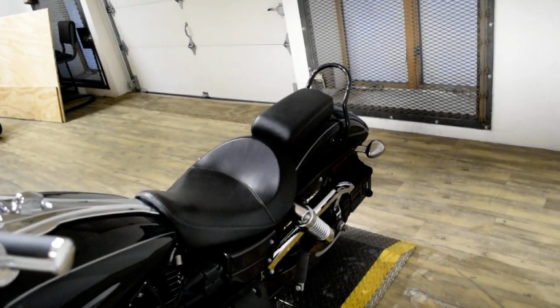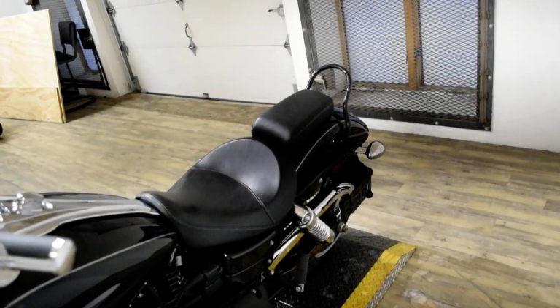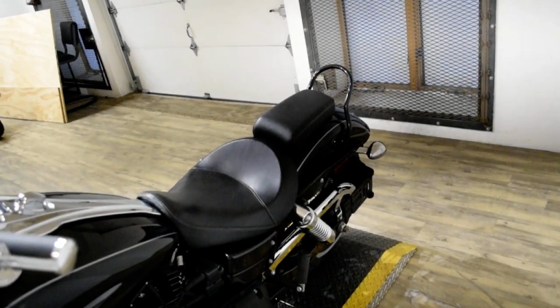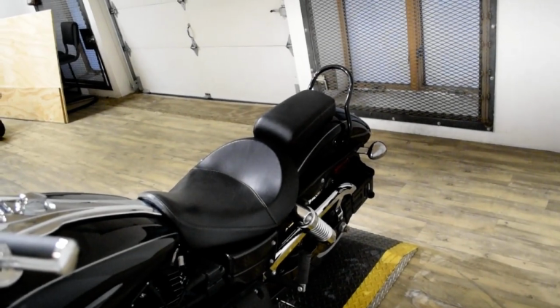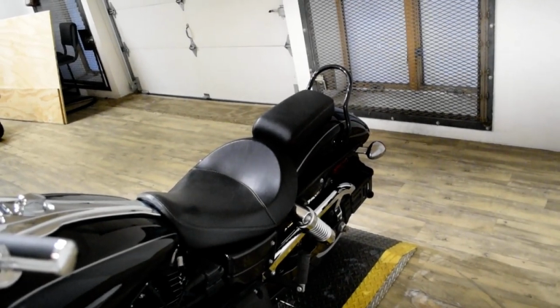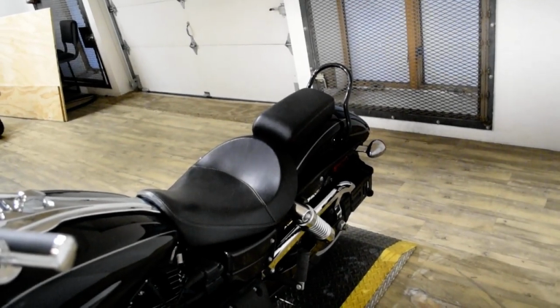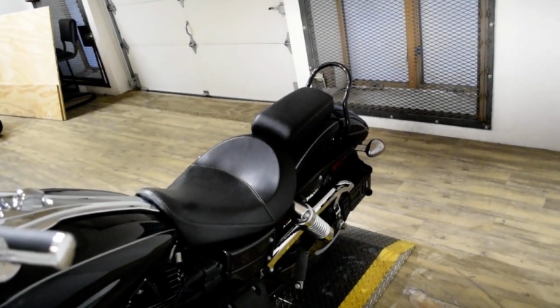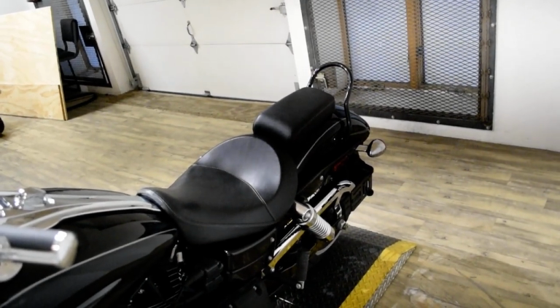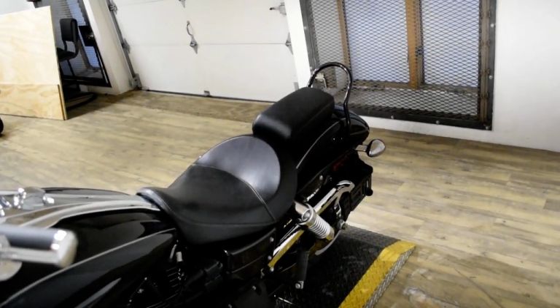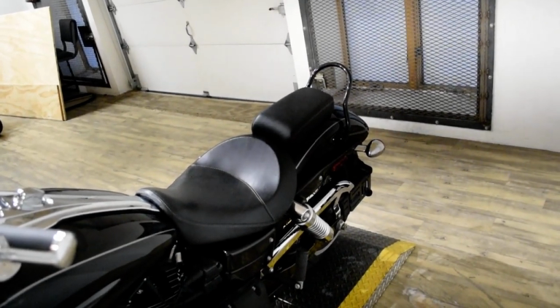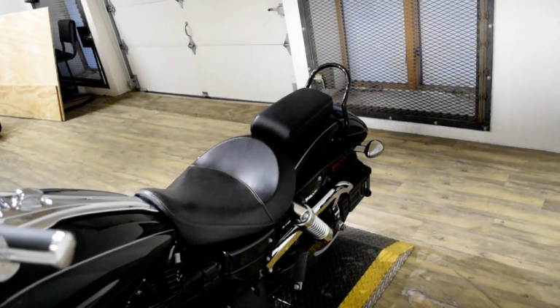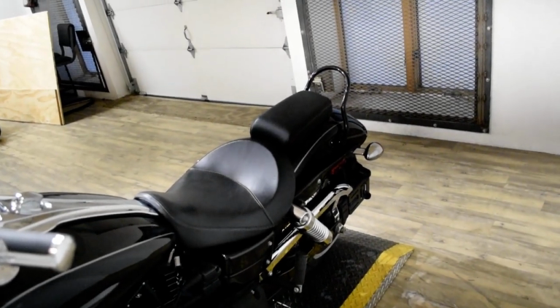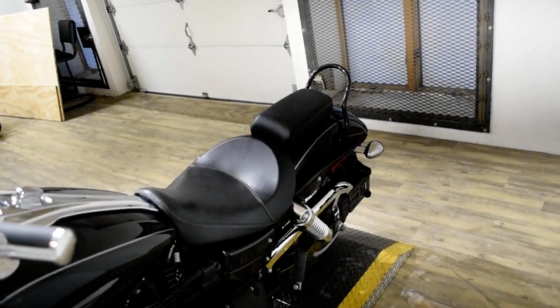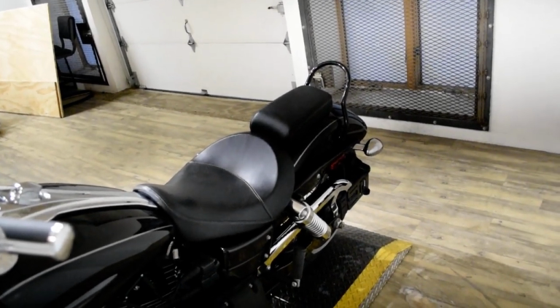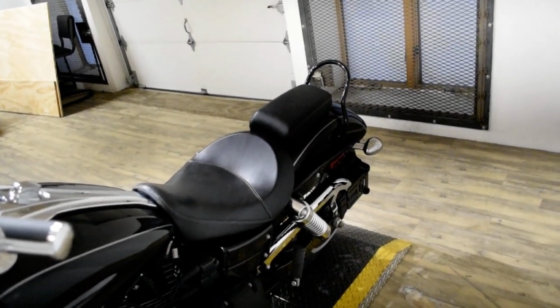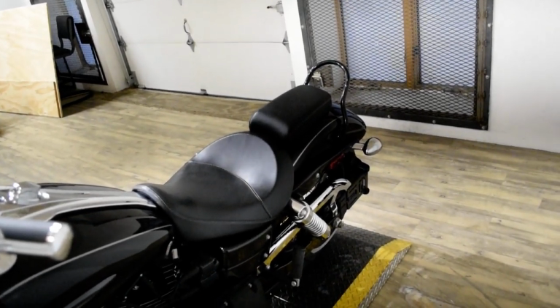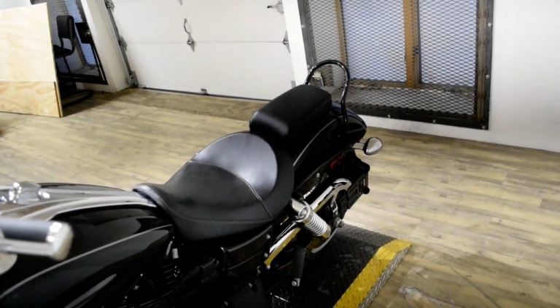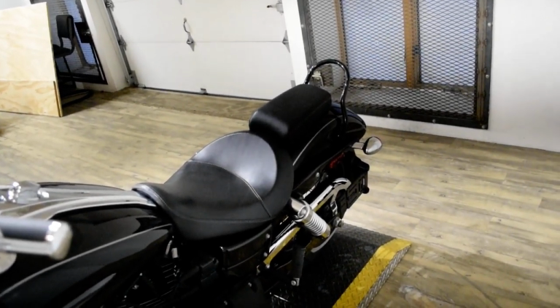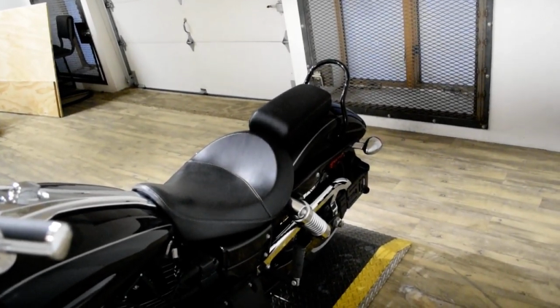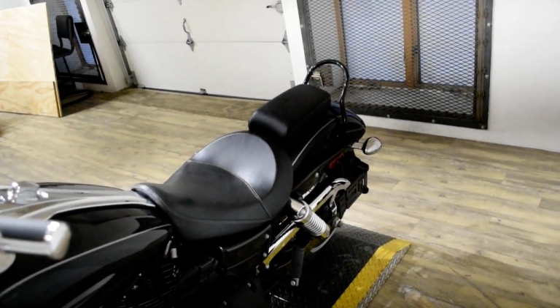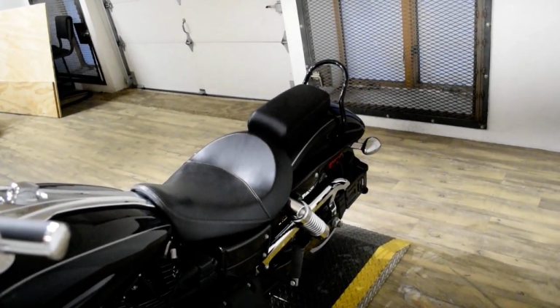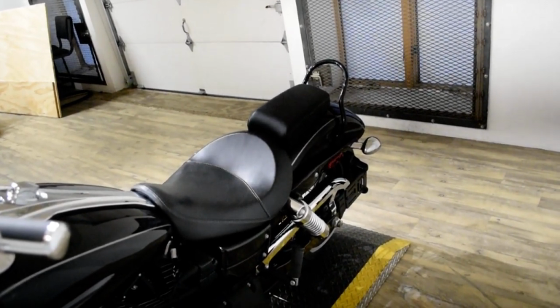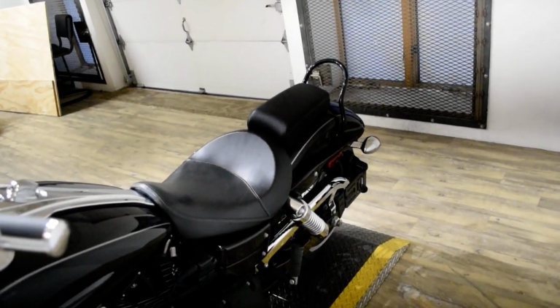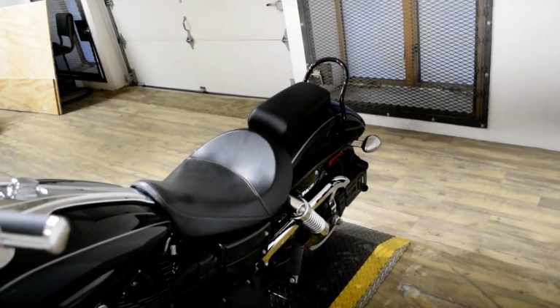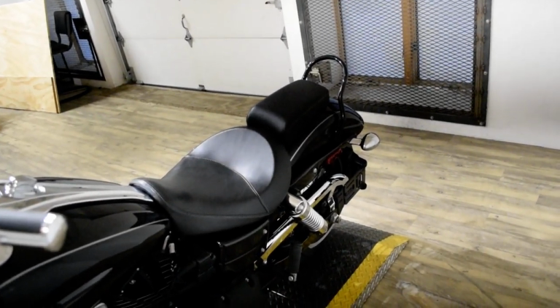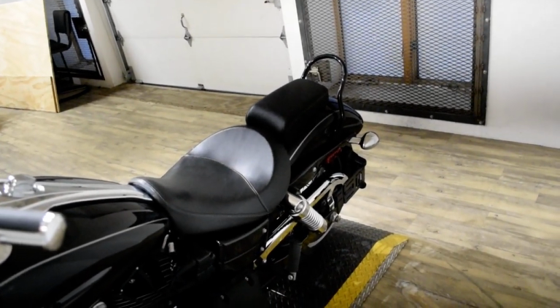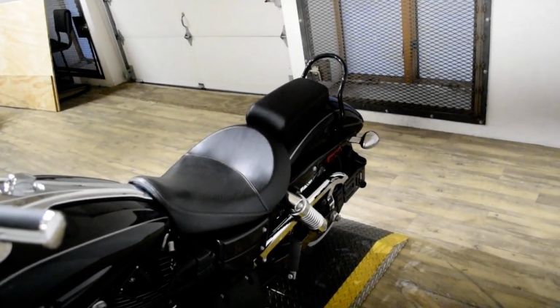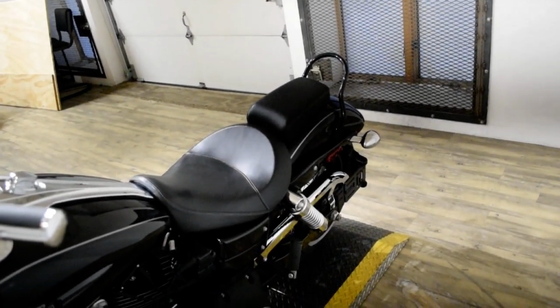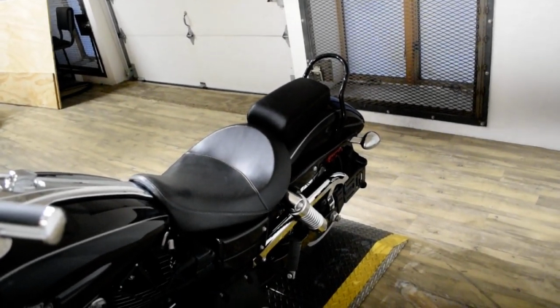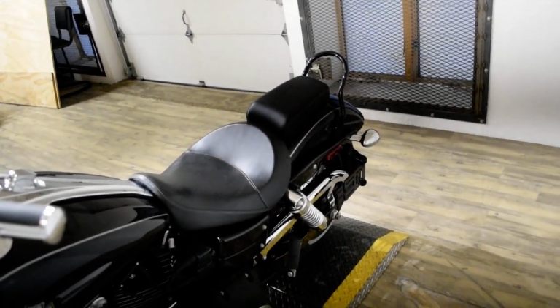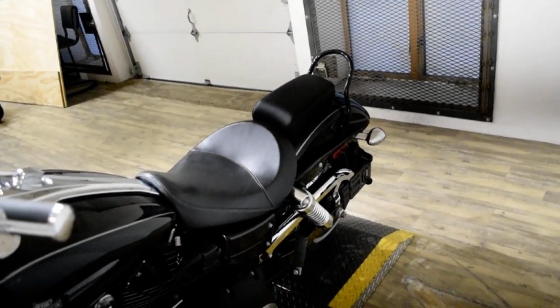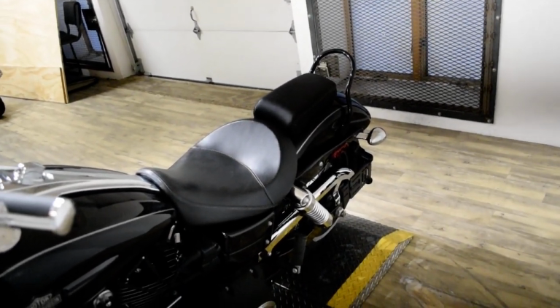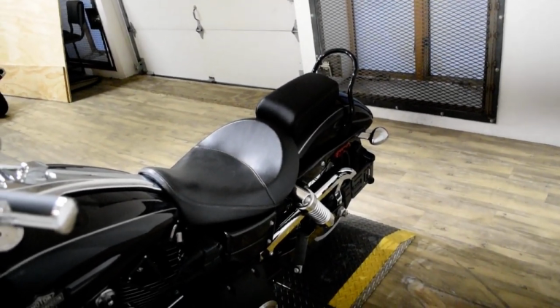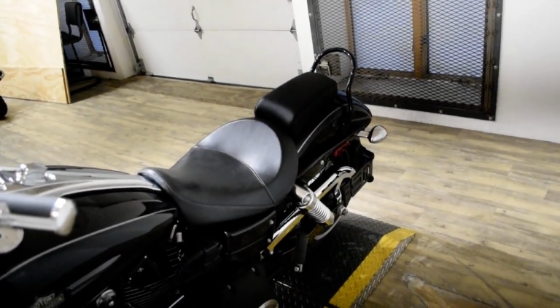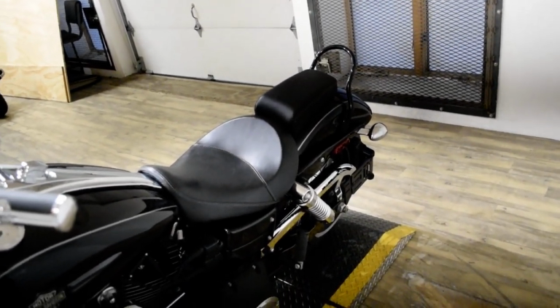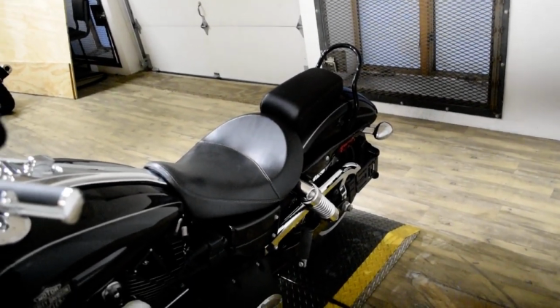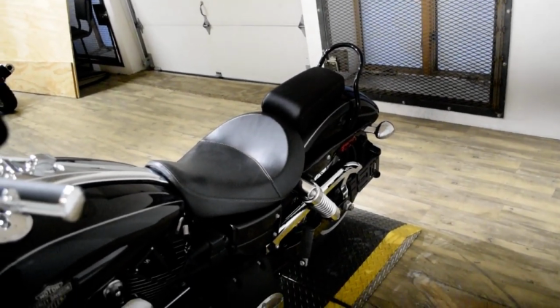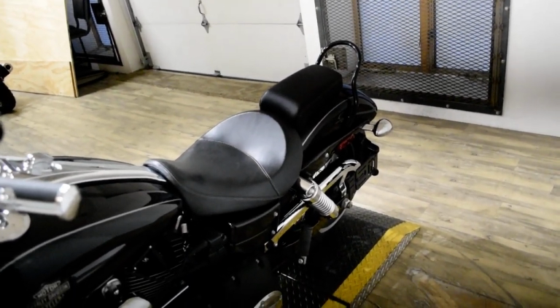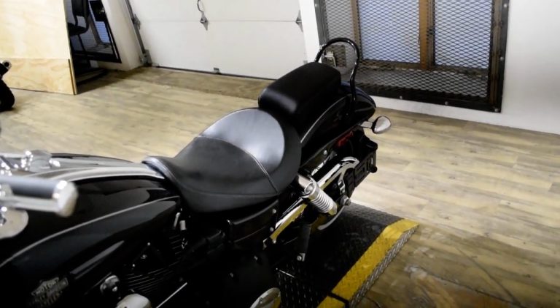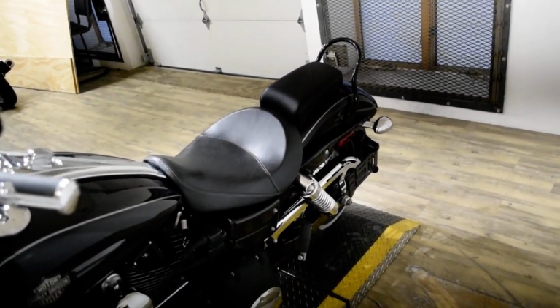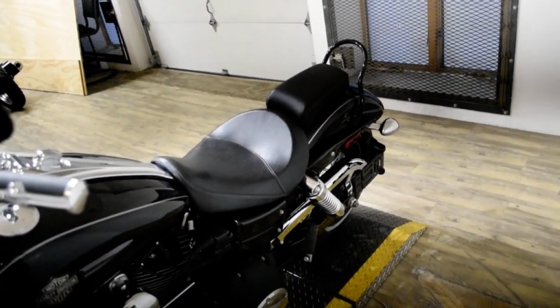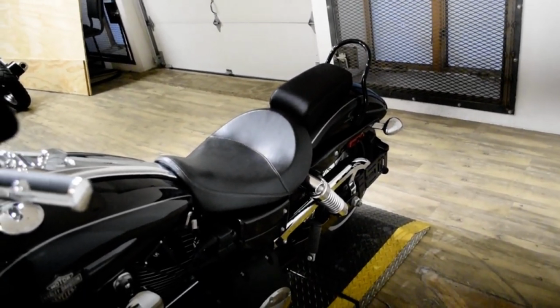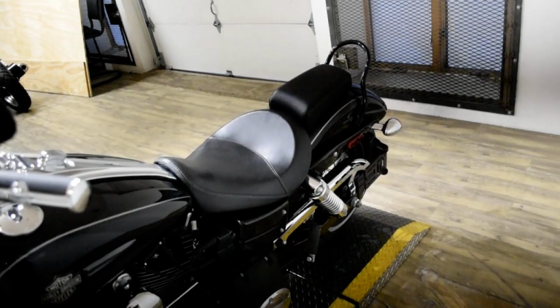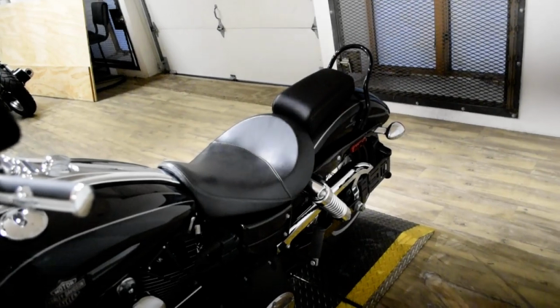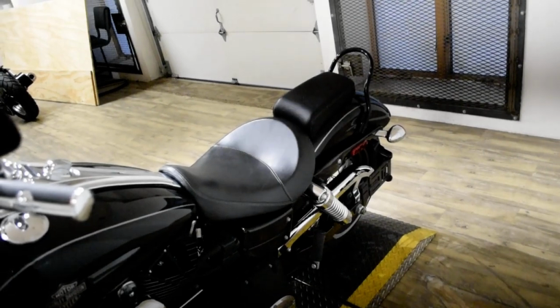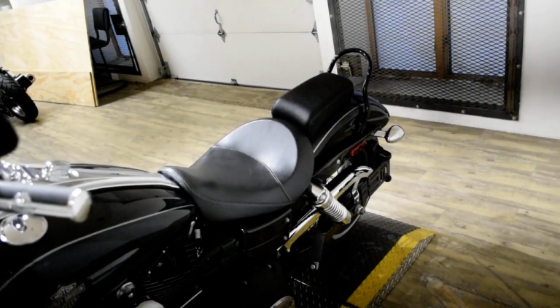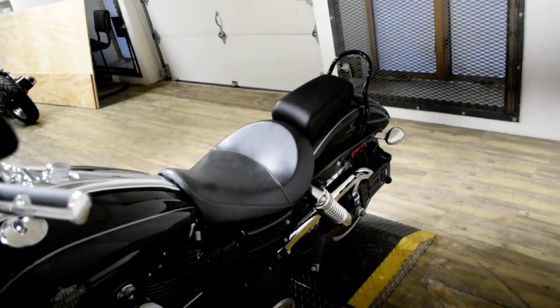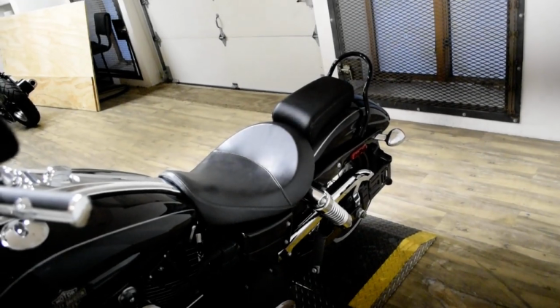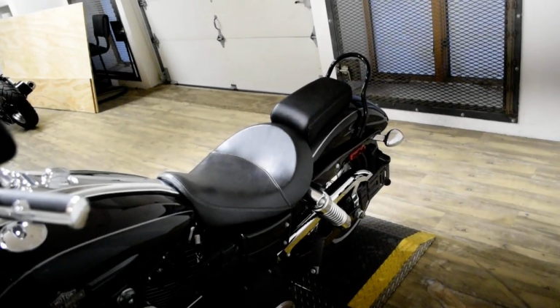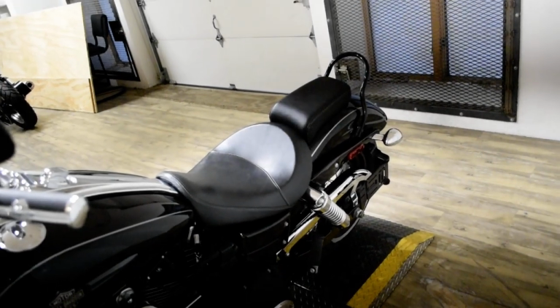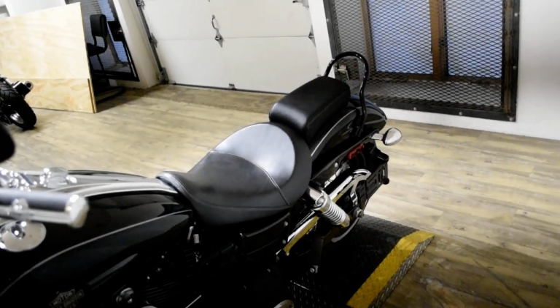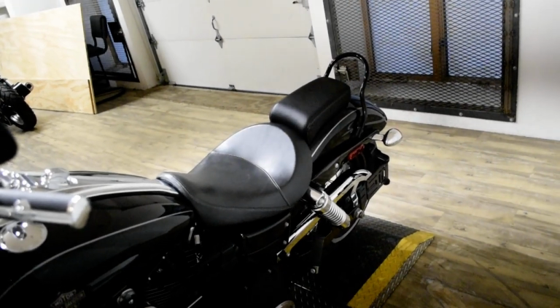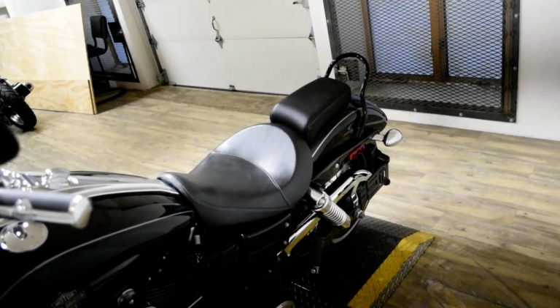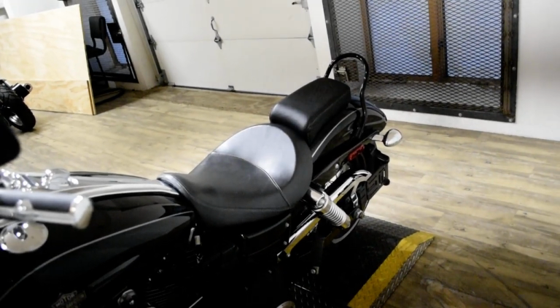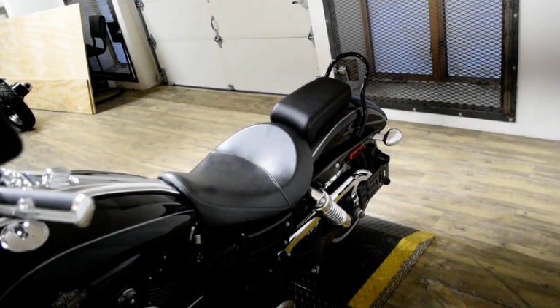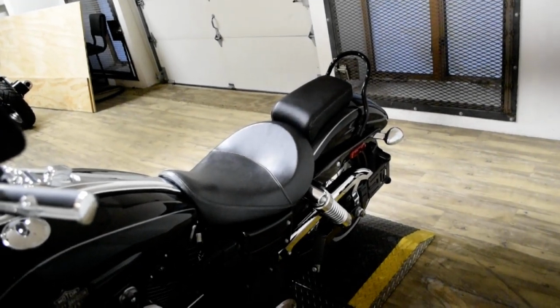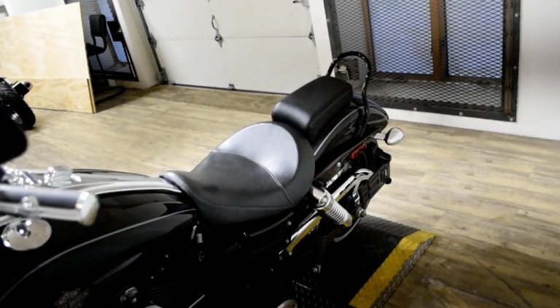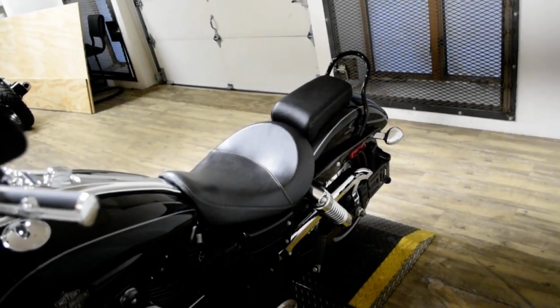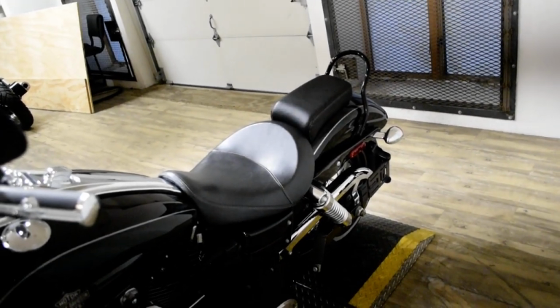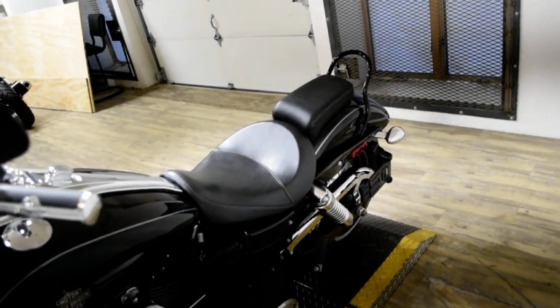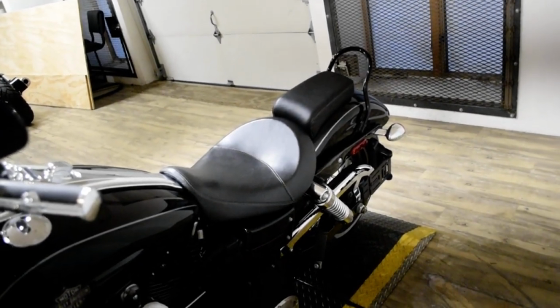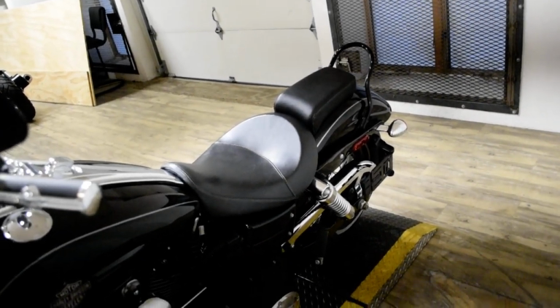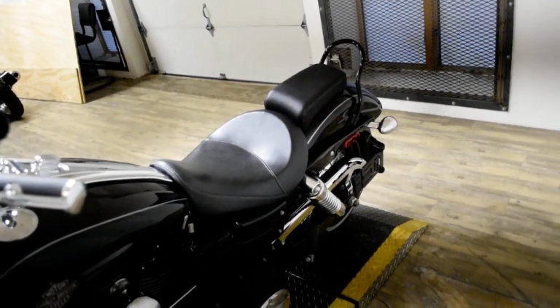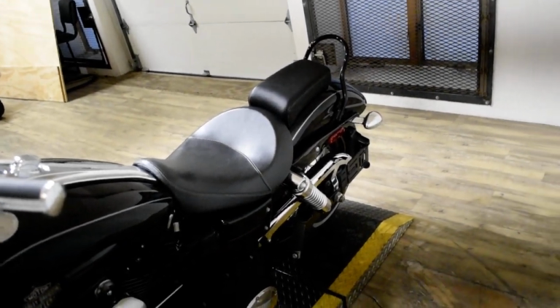This bike has been serviced and safety inspected and is ready for the road. It has Vance and Hines pipes and a Sissy Bar.